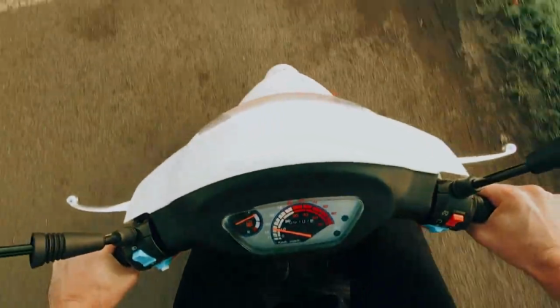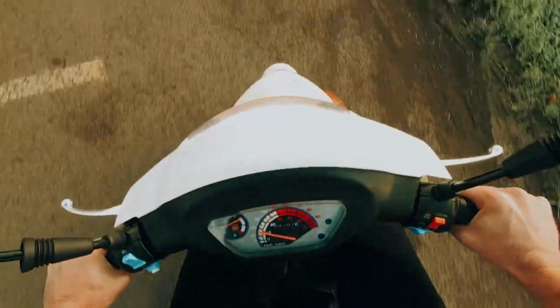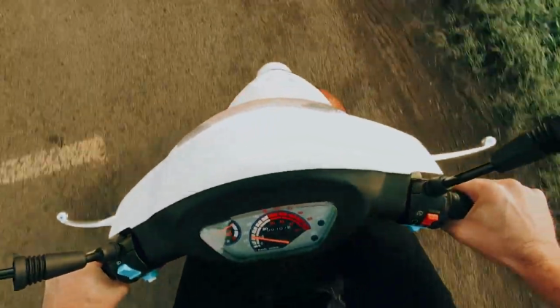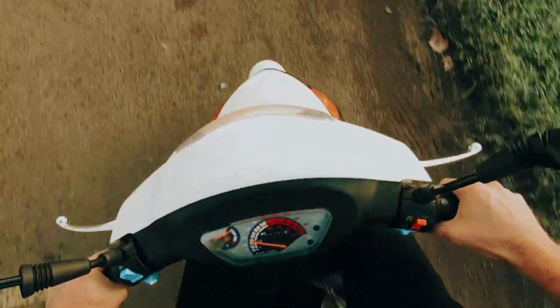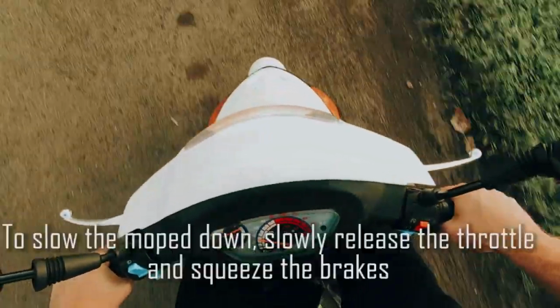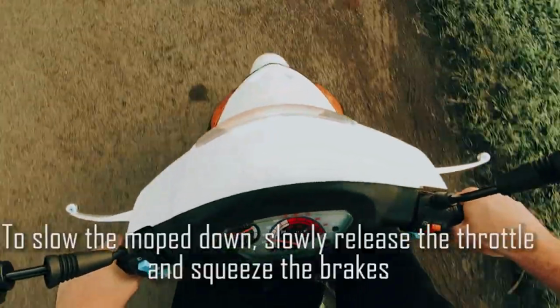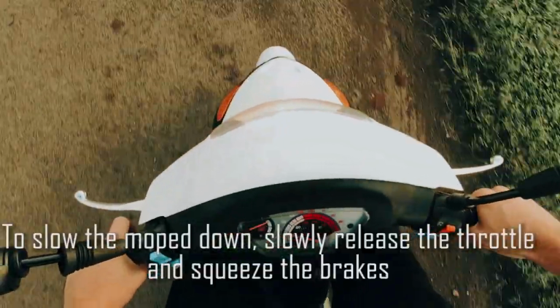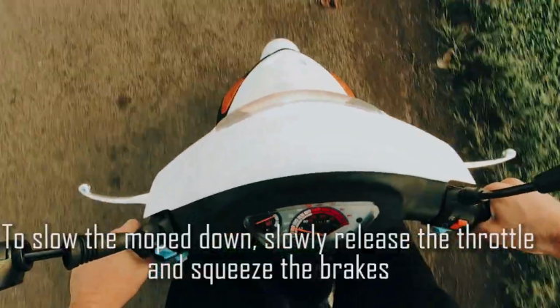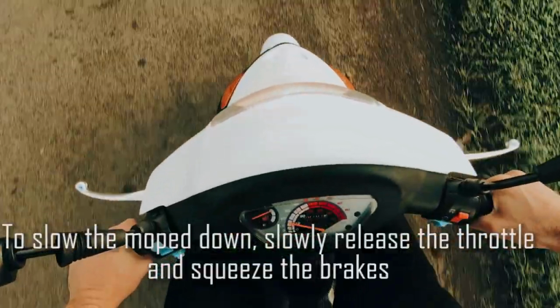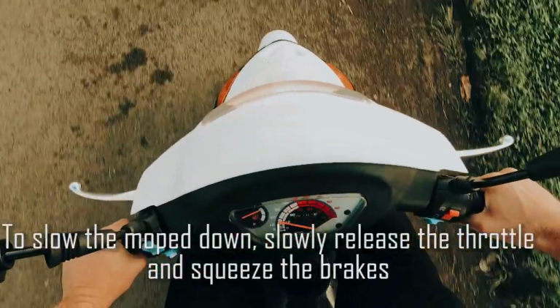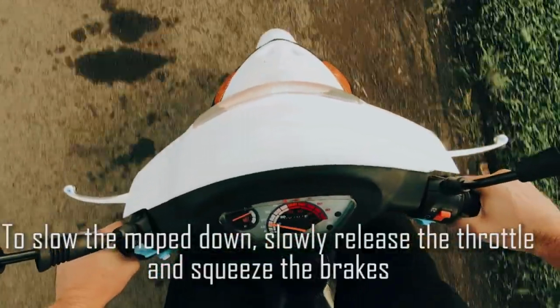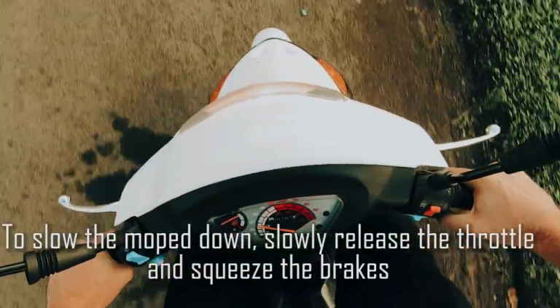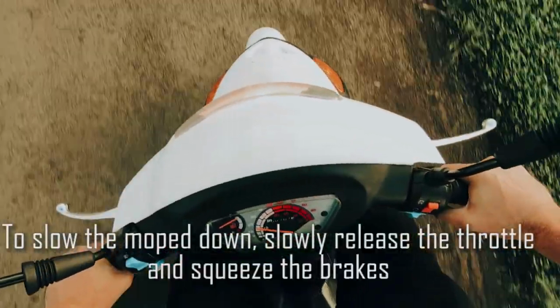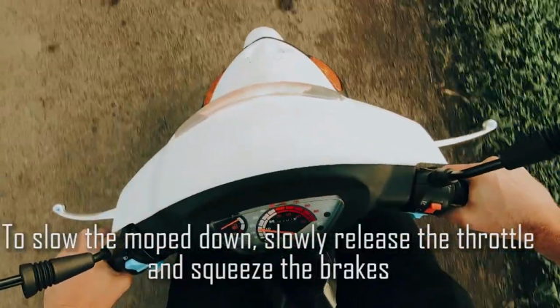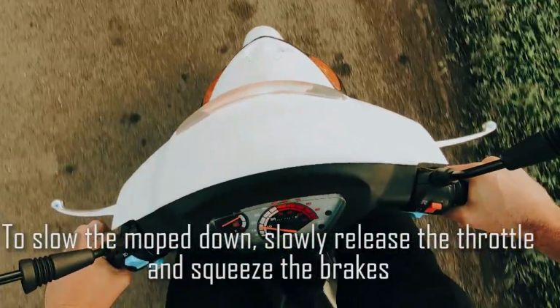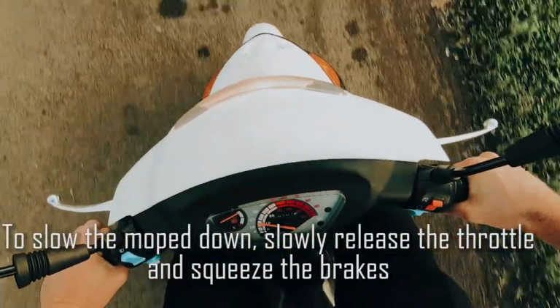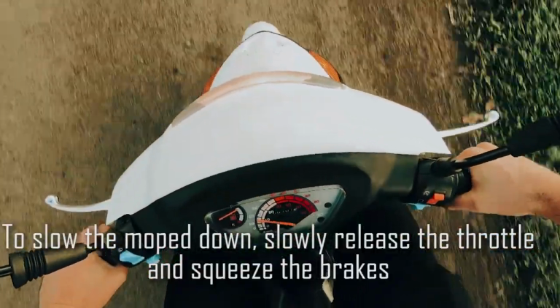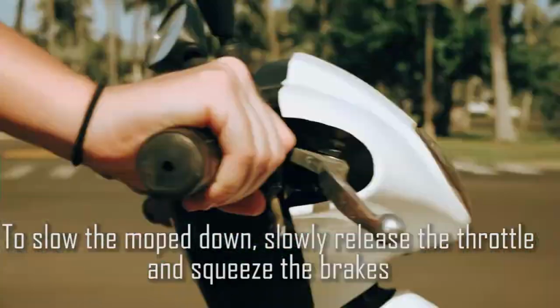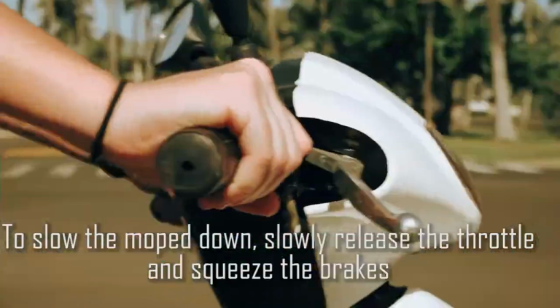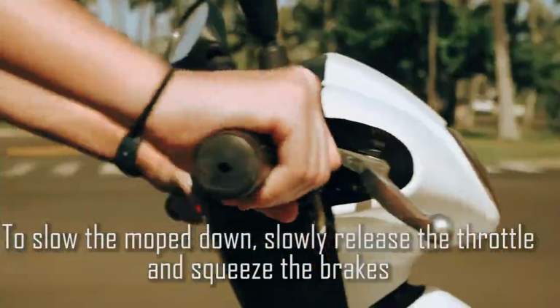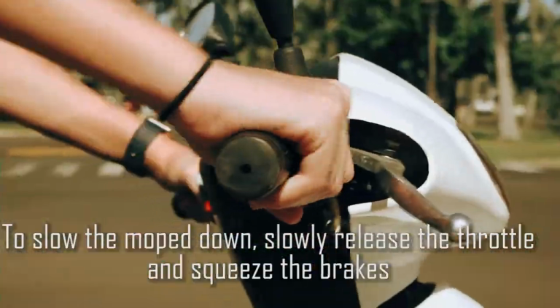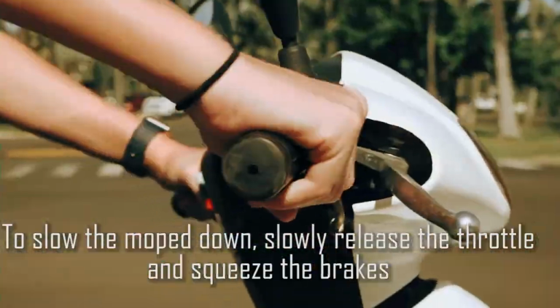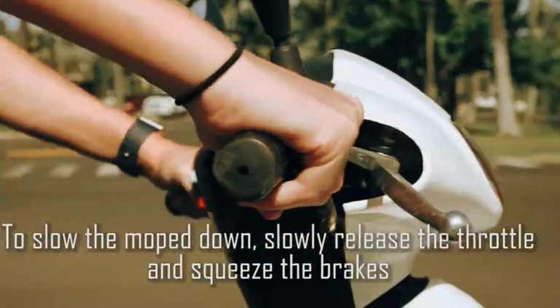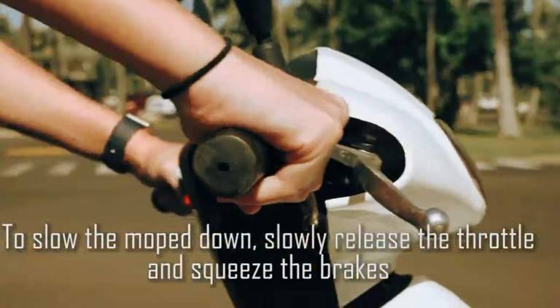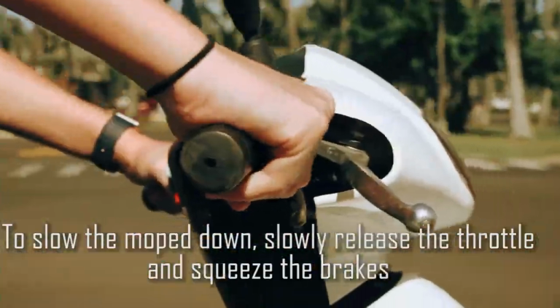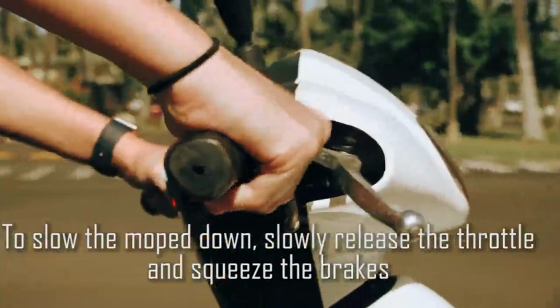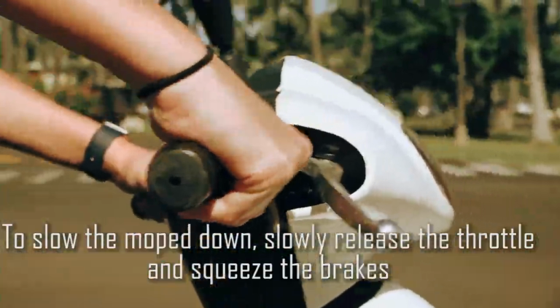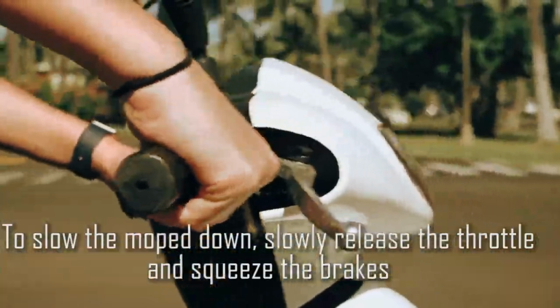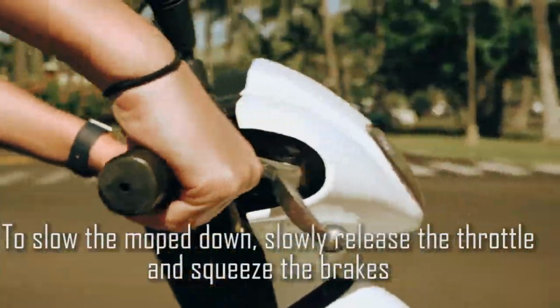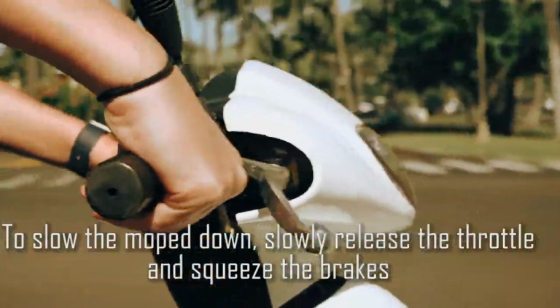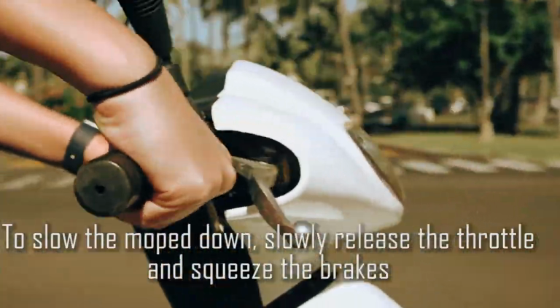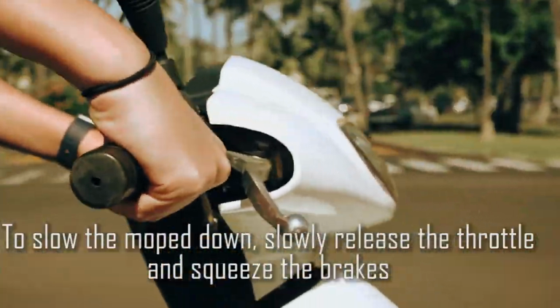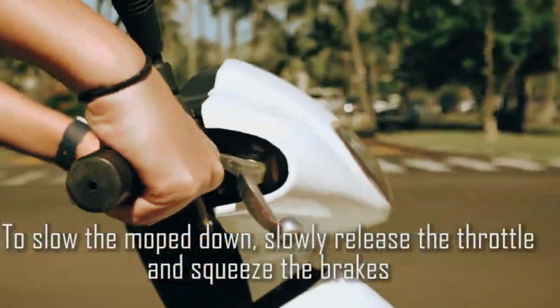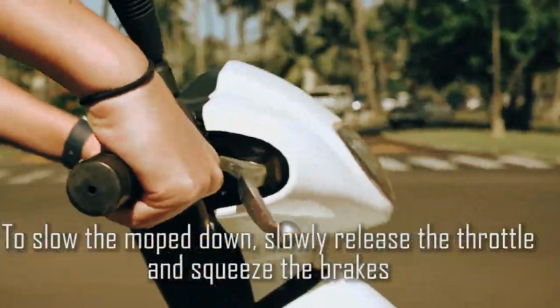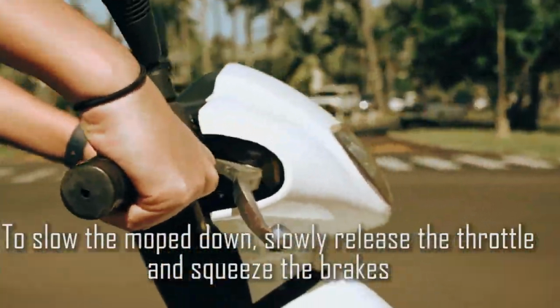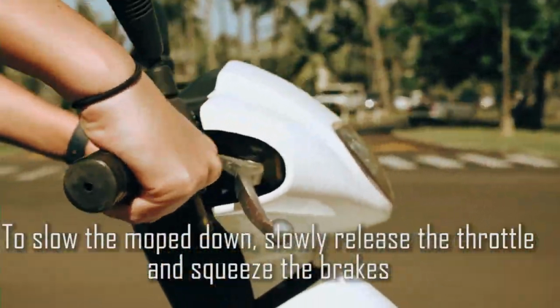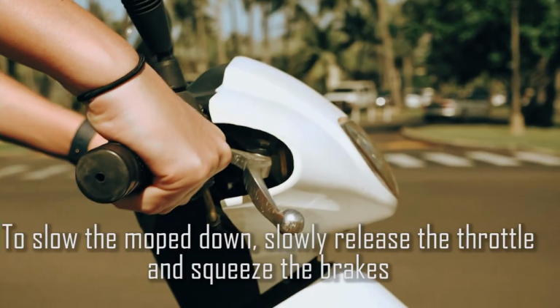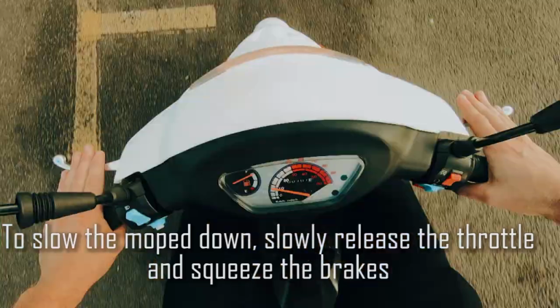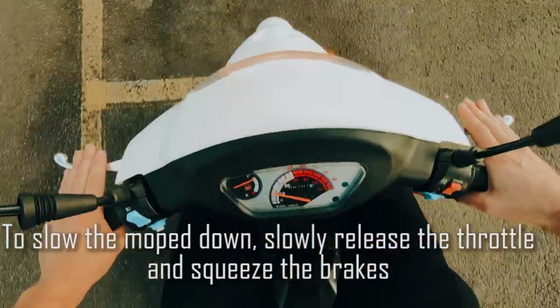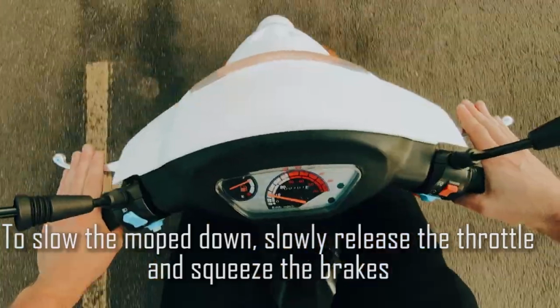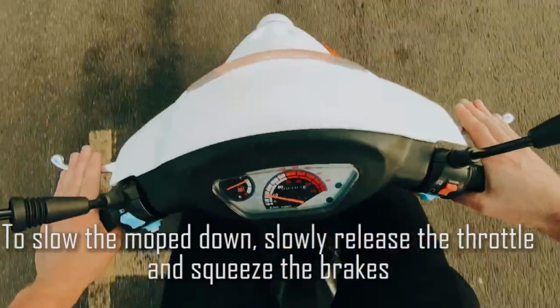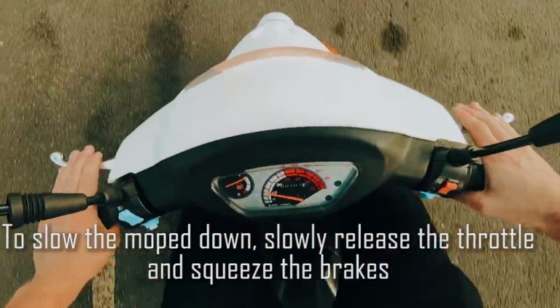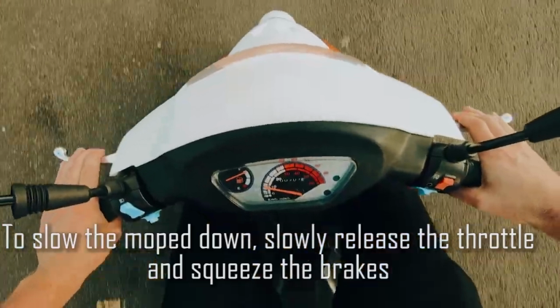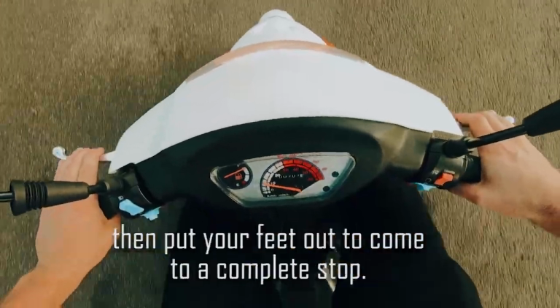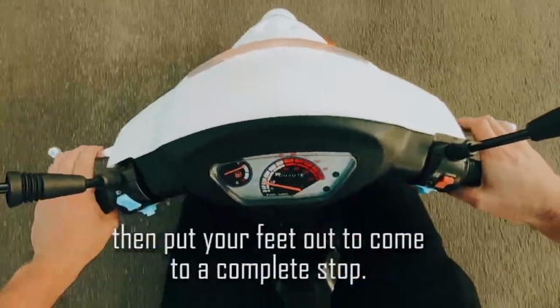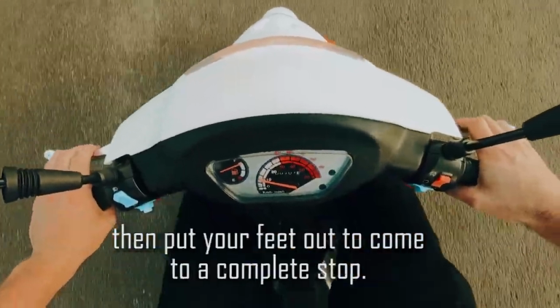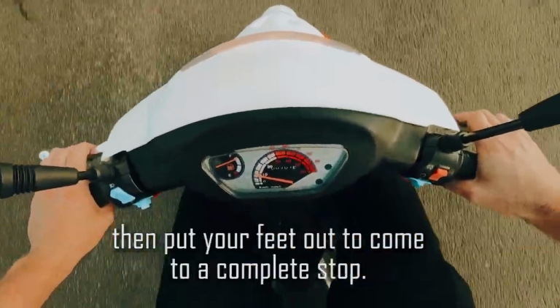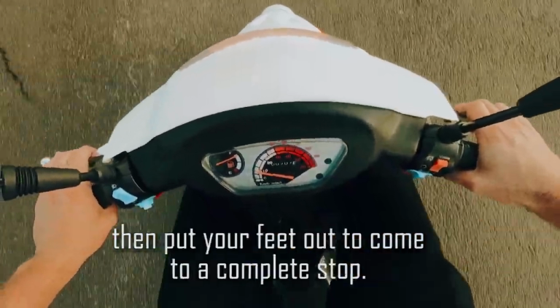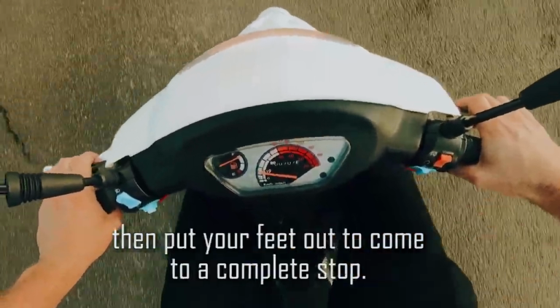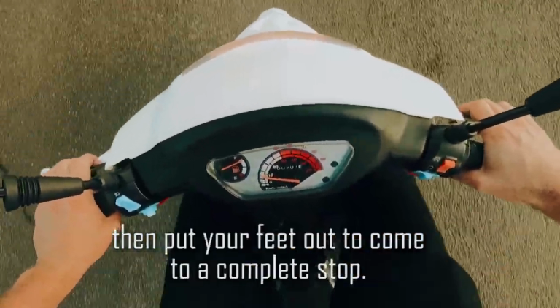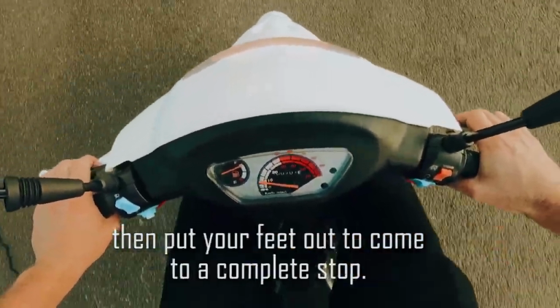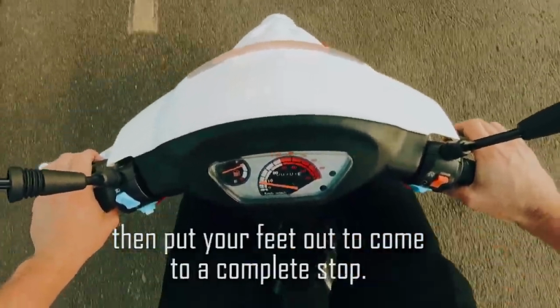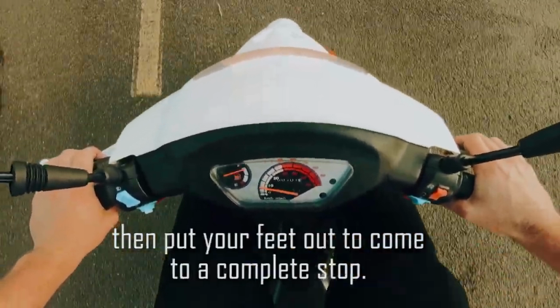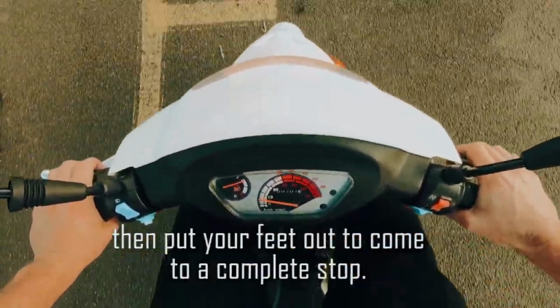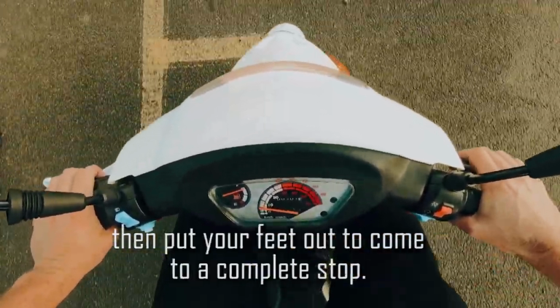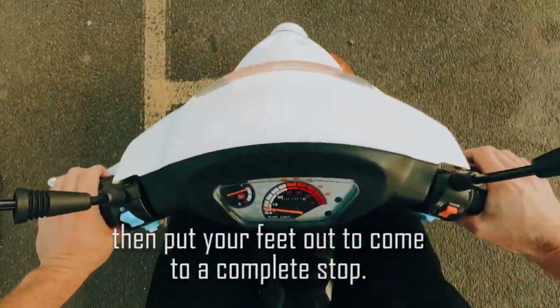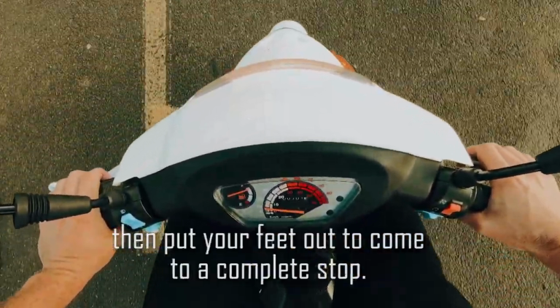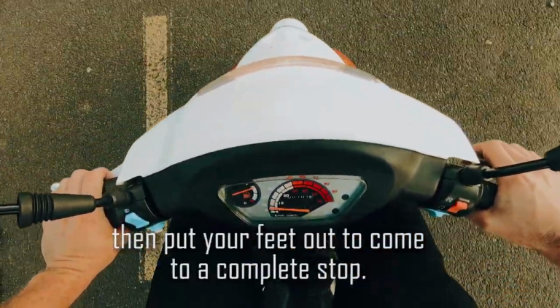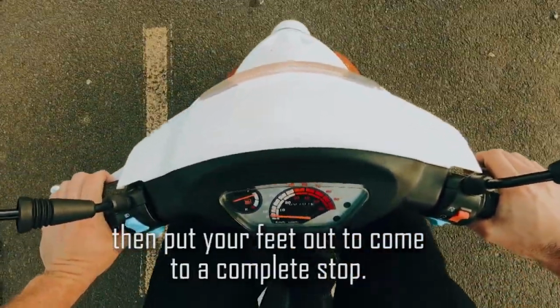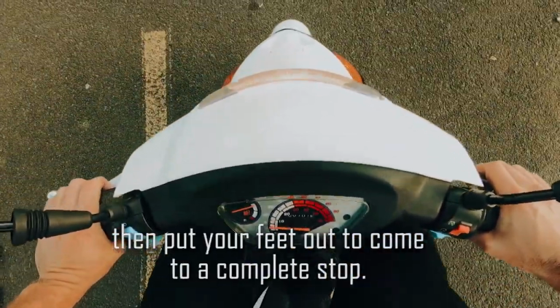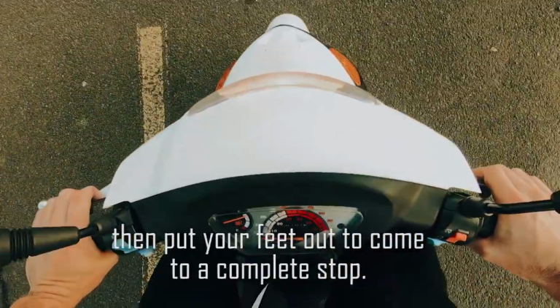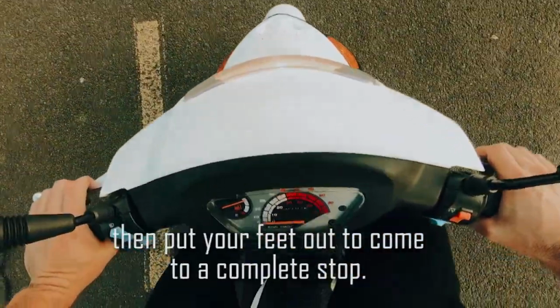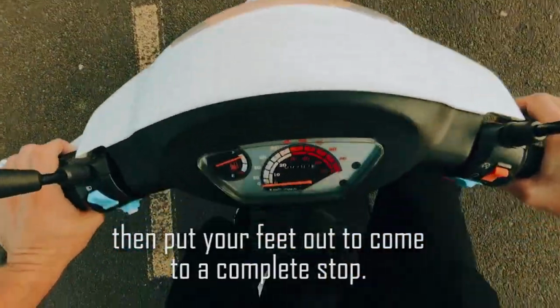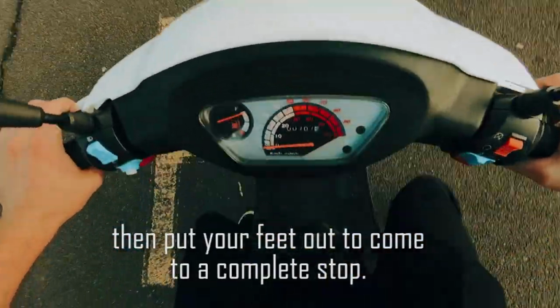To slow the moped down, slowly release the throttle and squeeze the brakes. Then put your feet out to come to a complete stop.